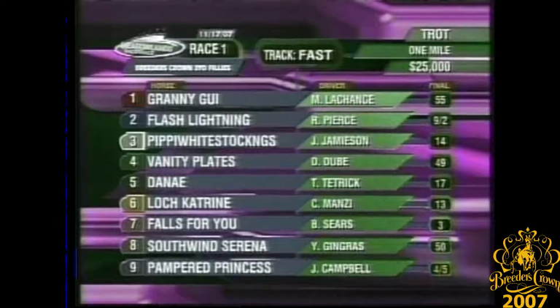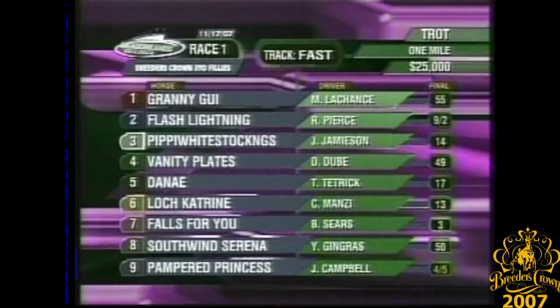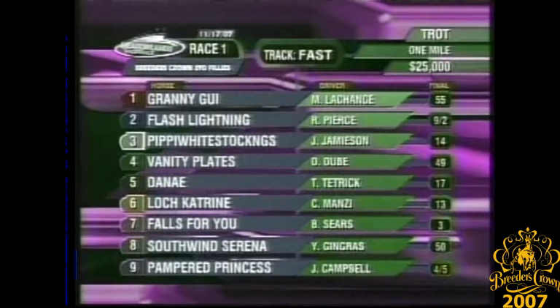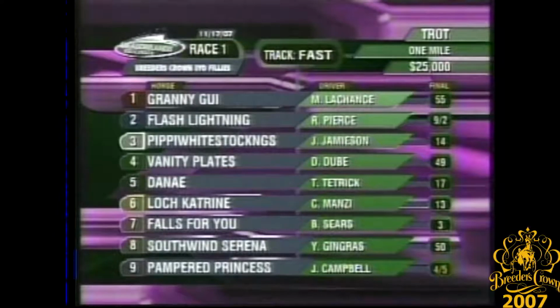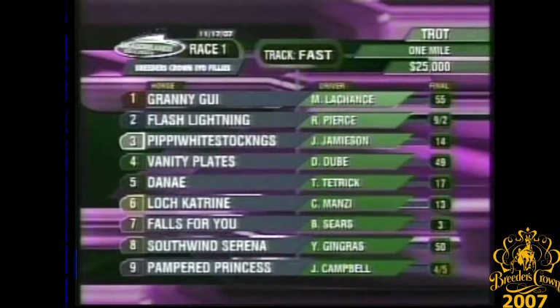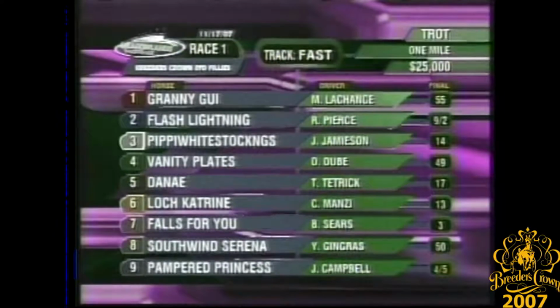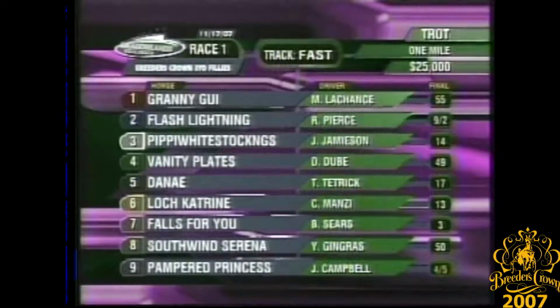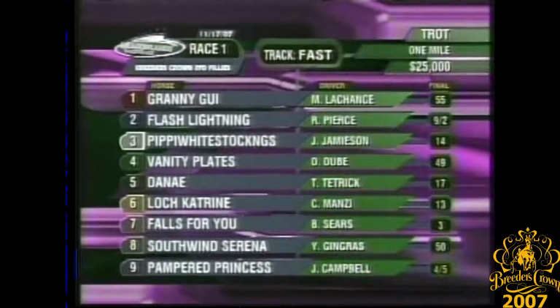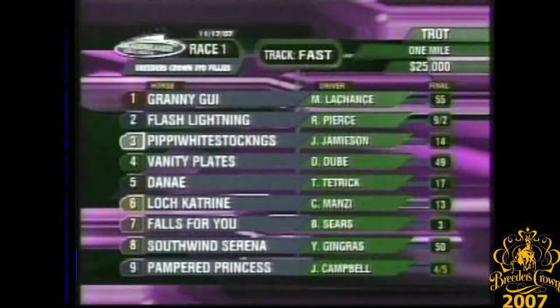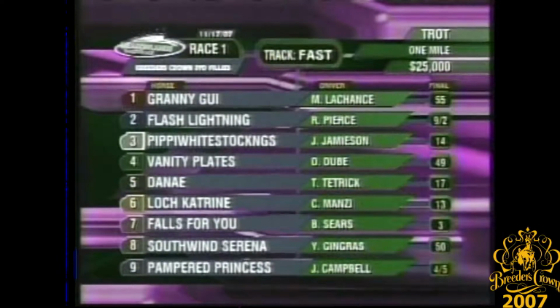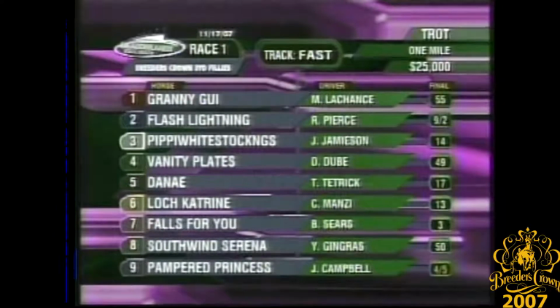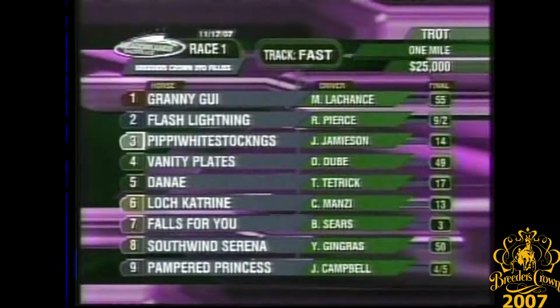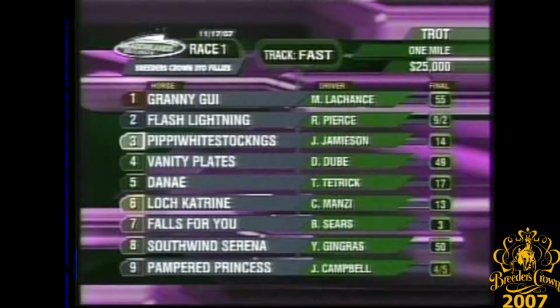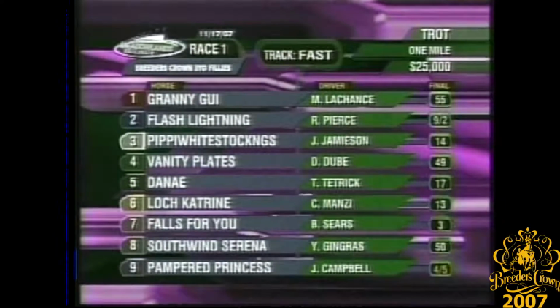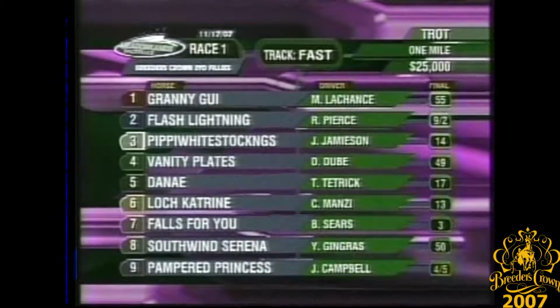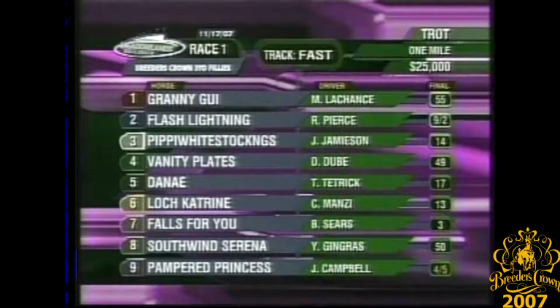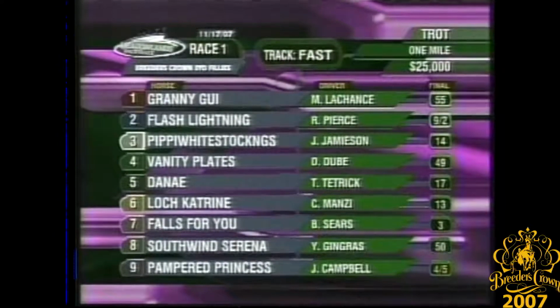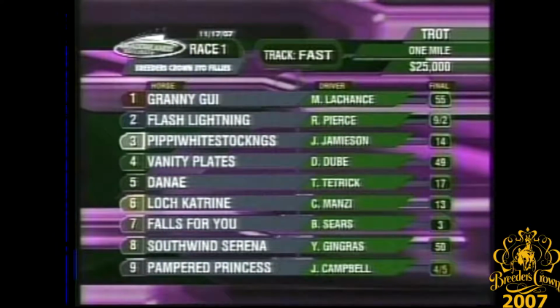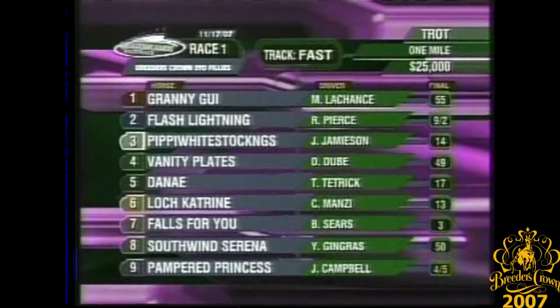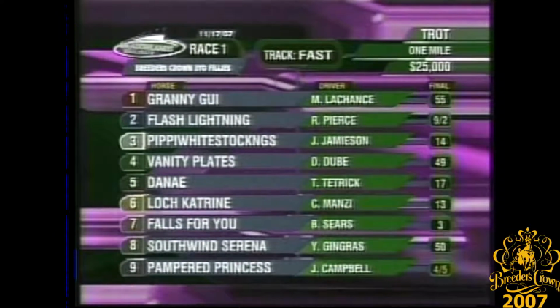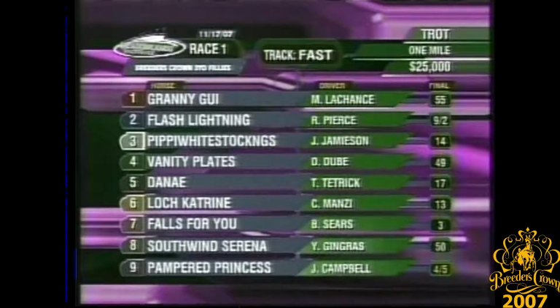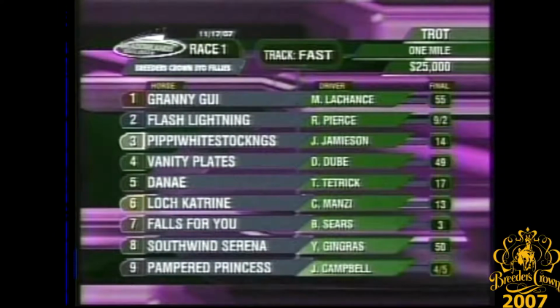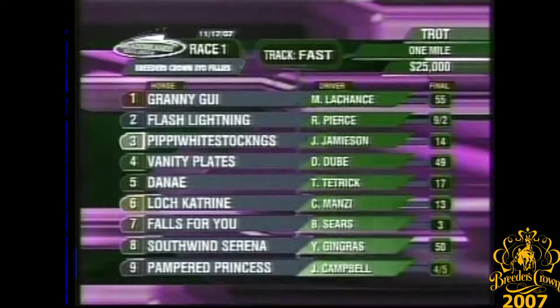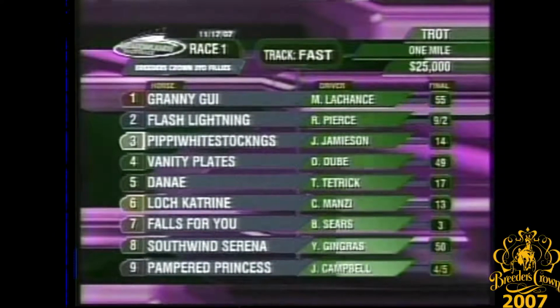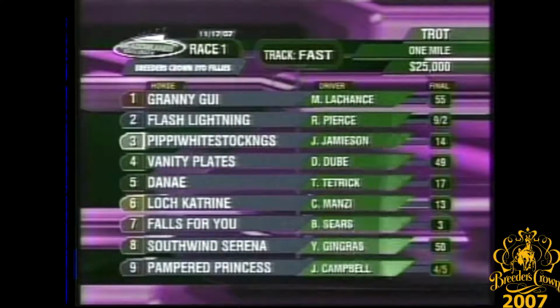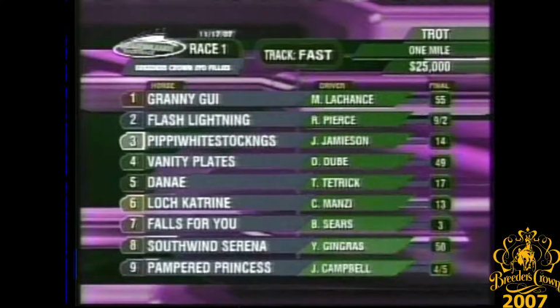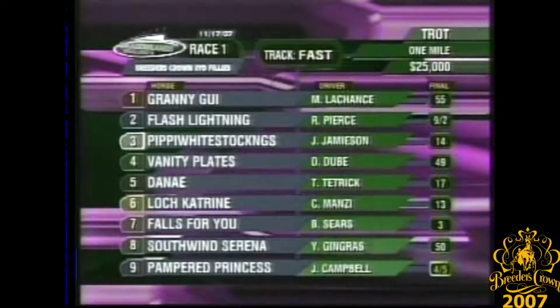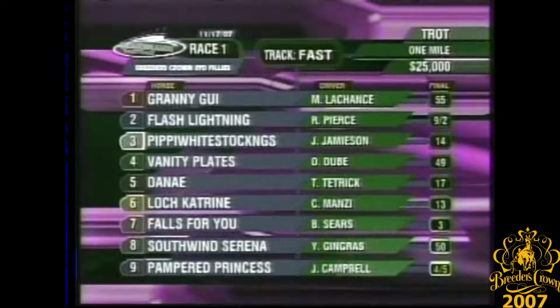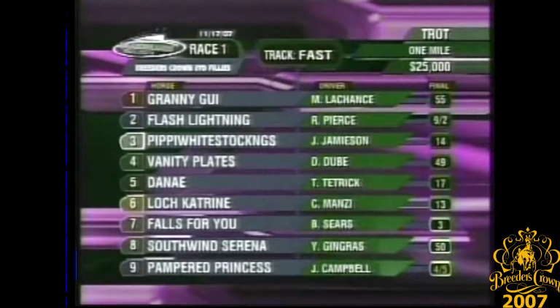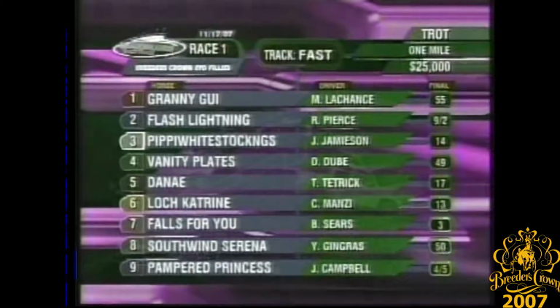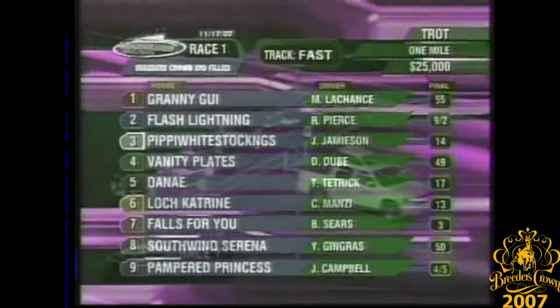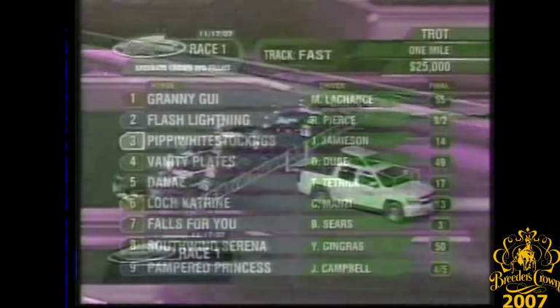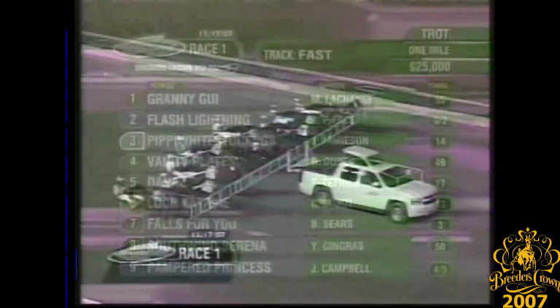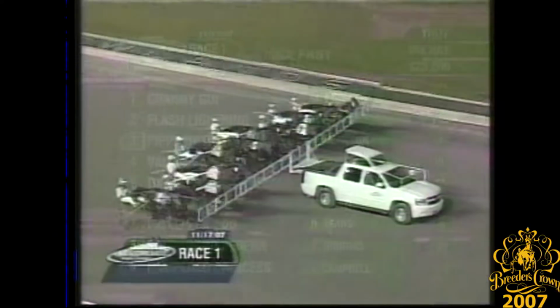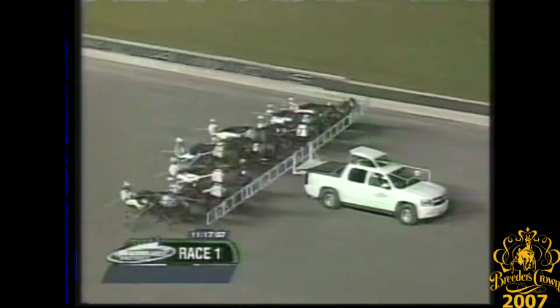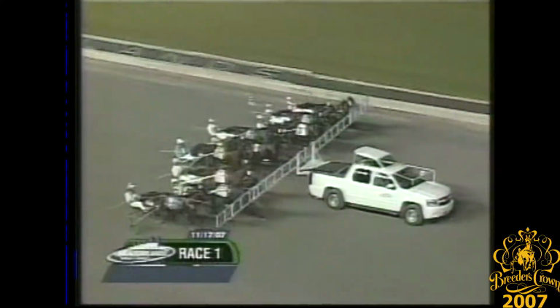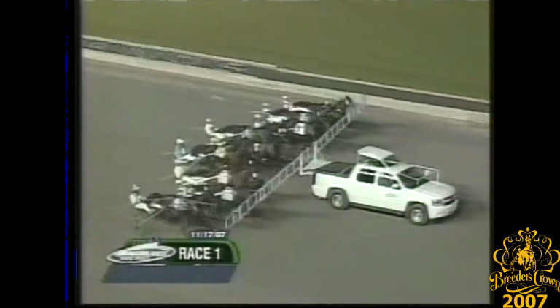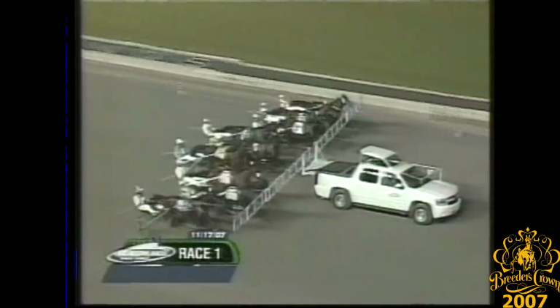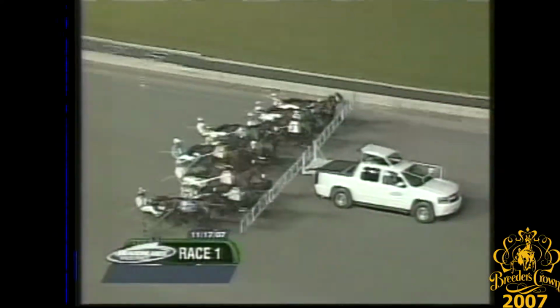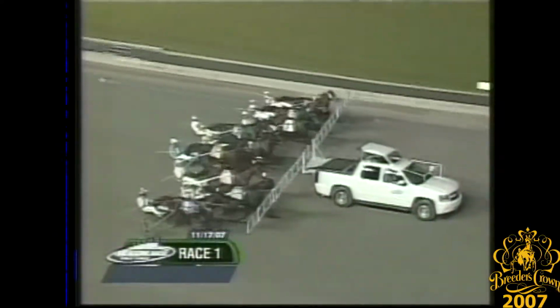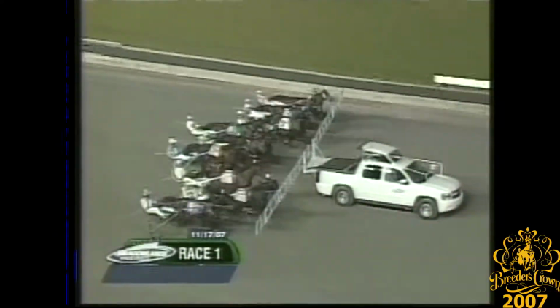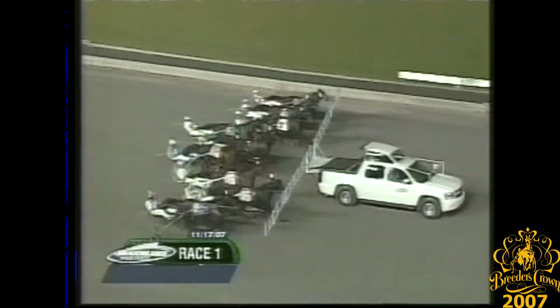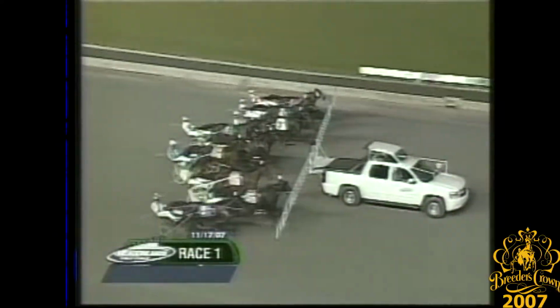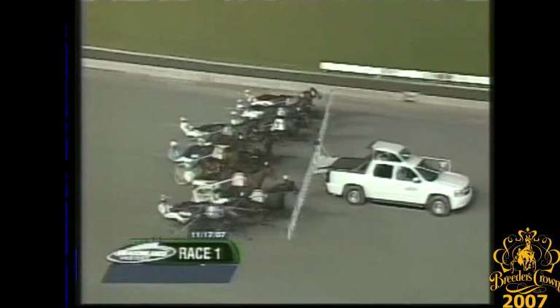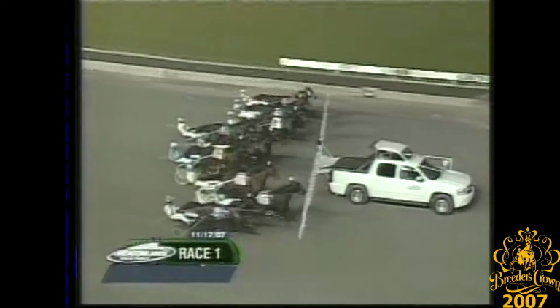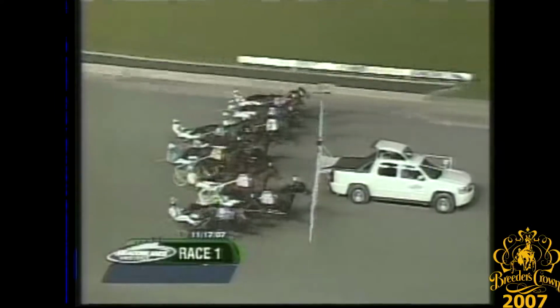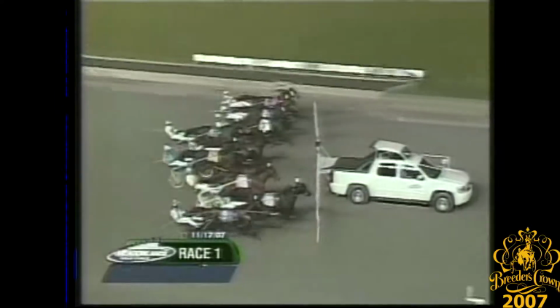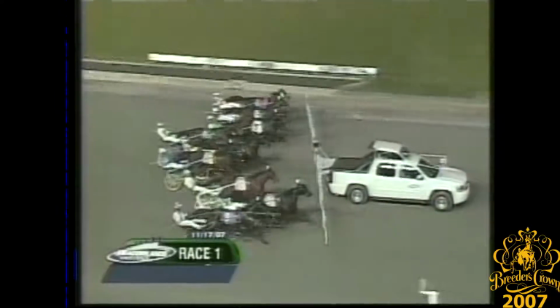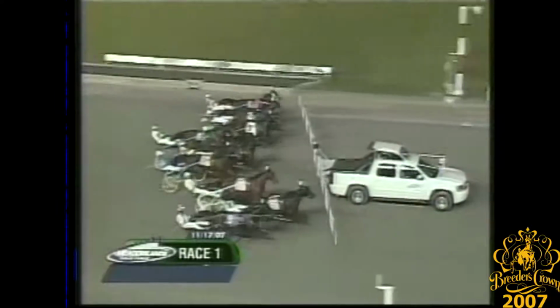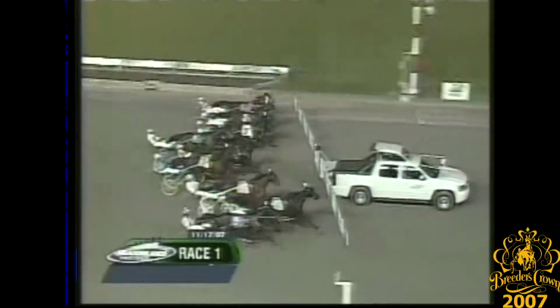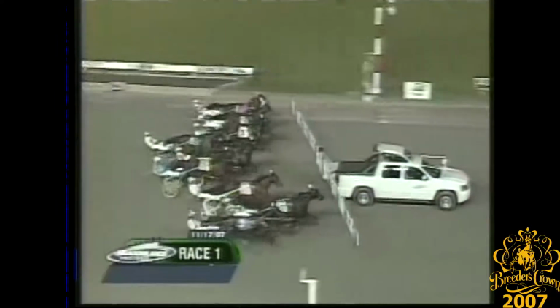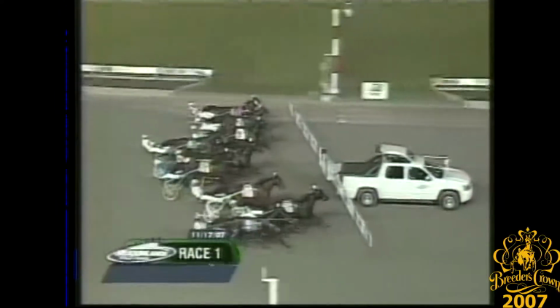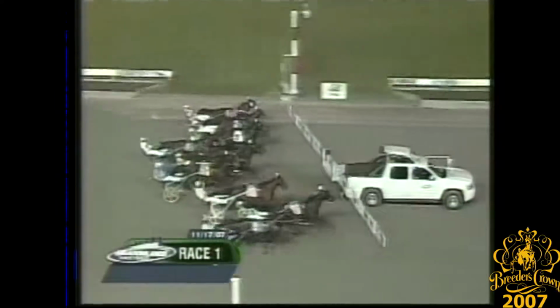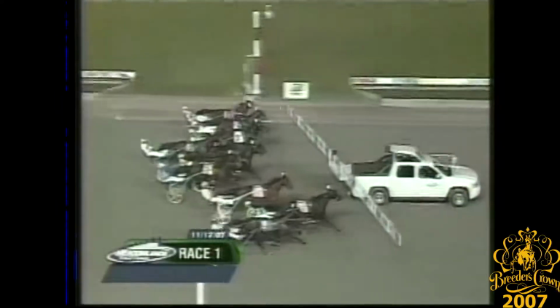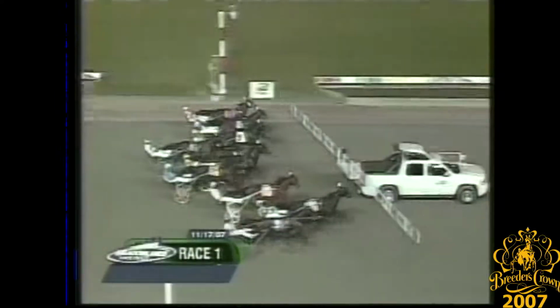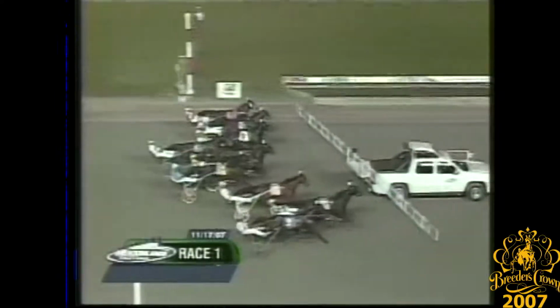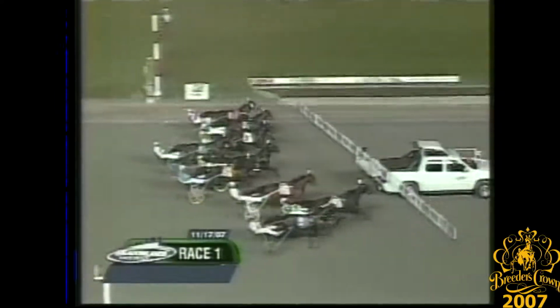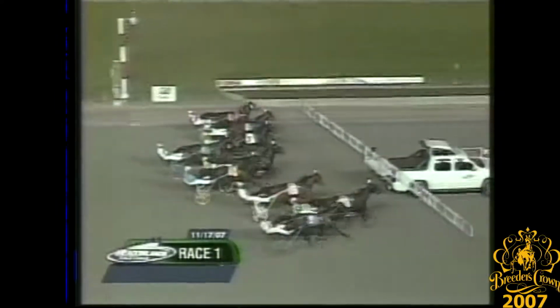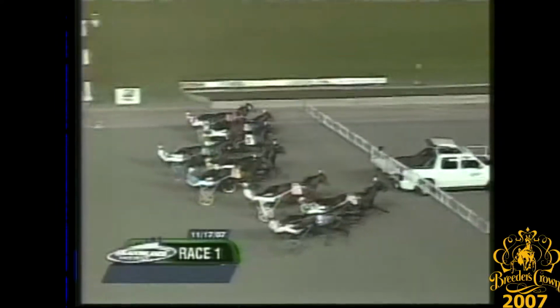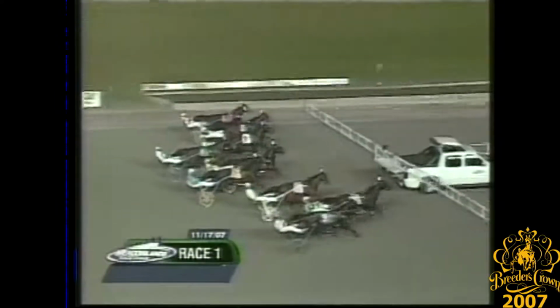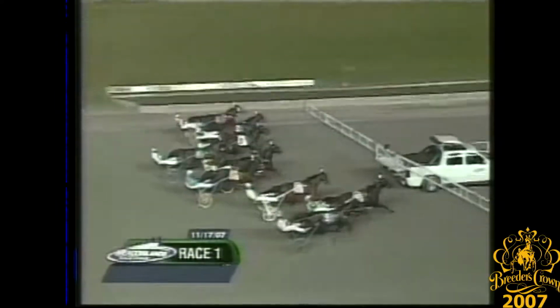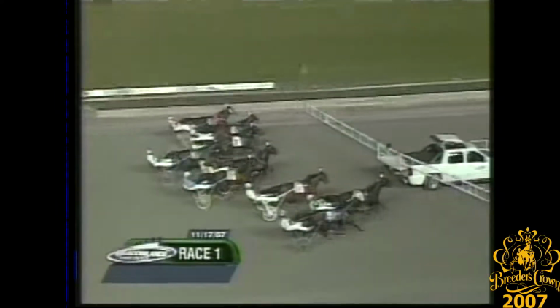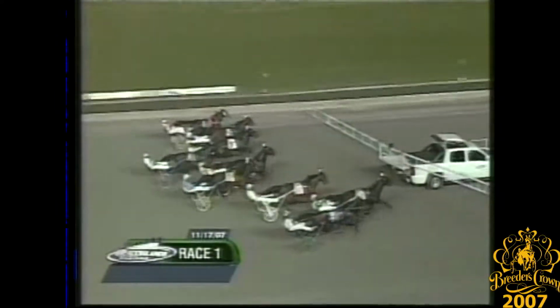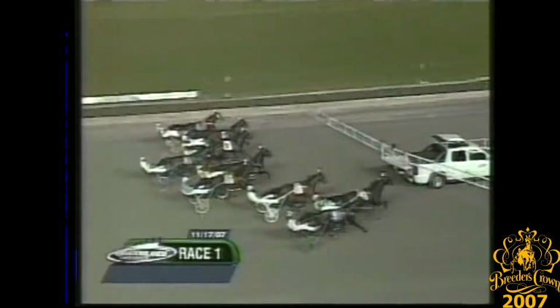The seven Falls for You, fourth in last year's Breeders' Crown. And they're off in Southwind.